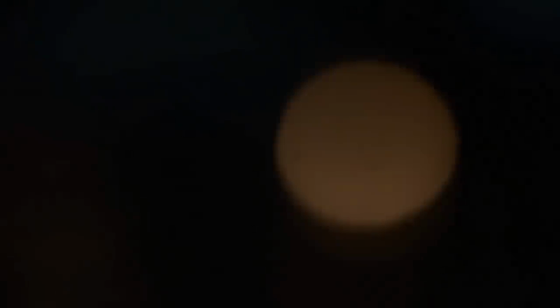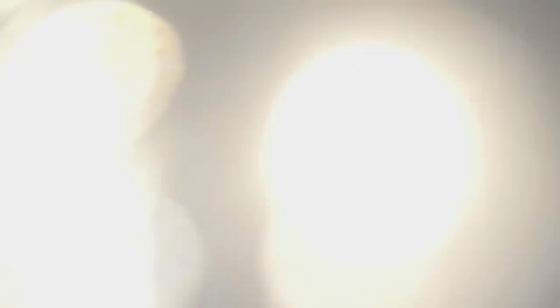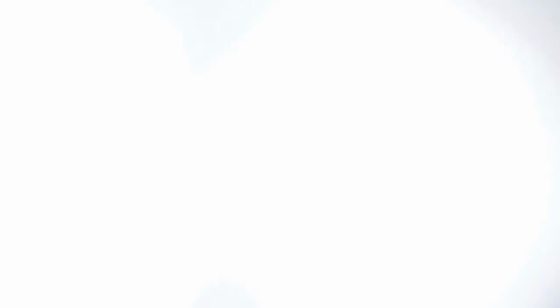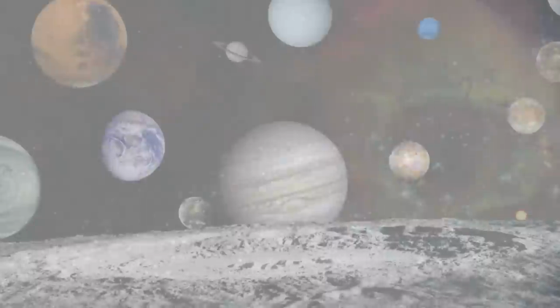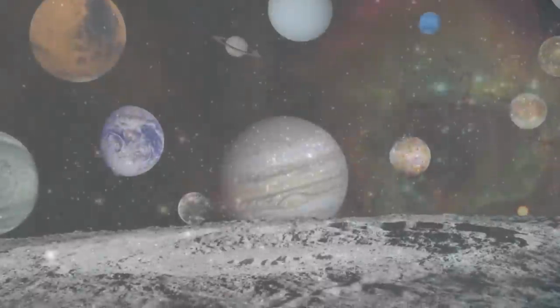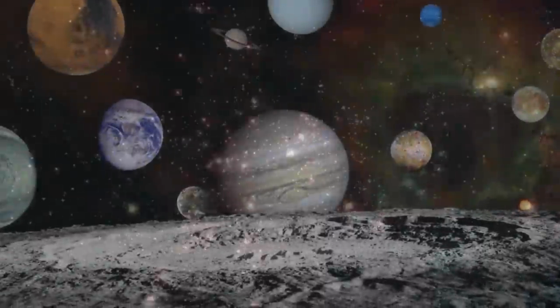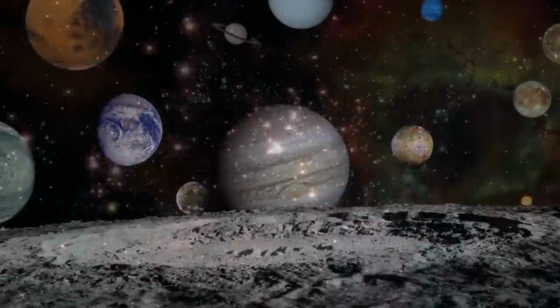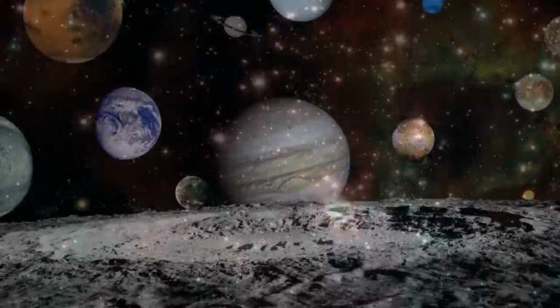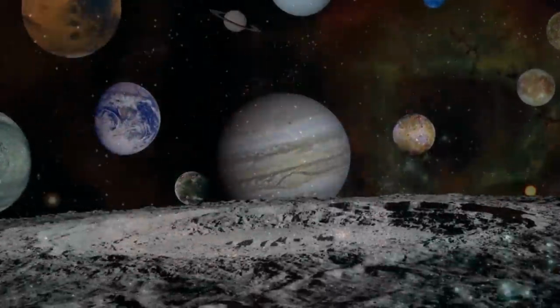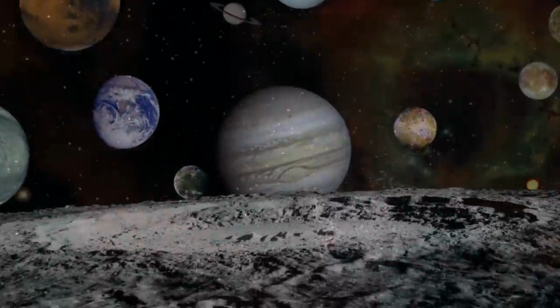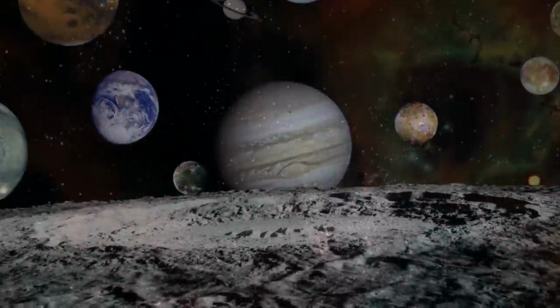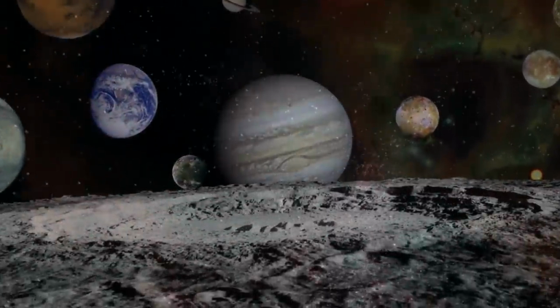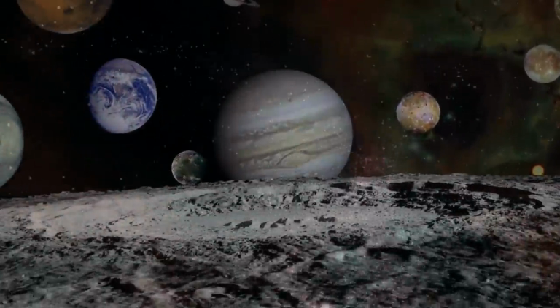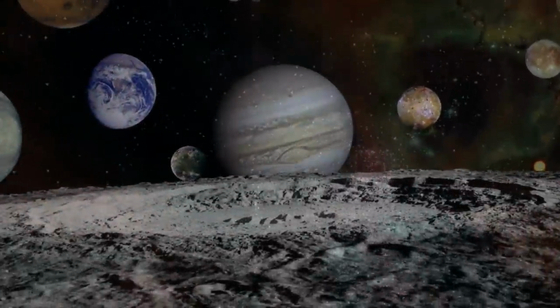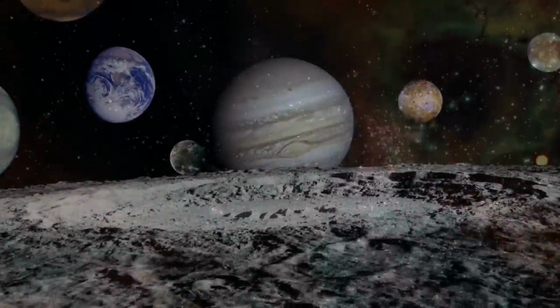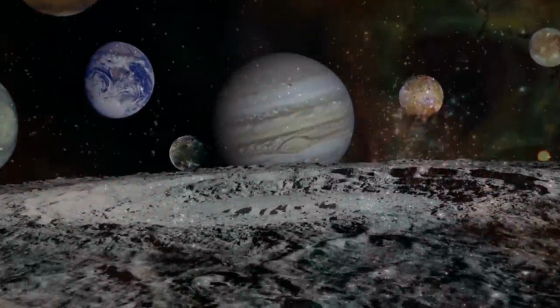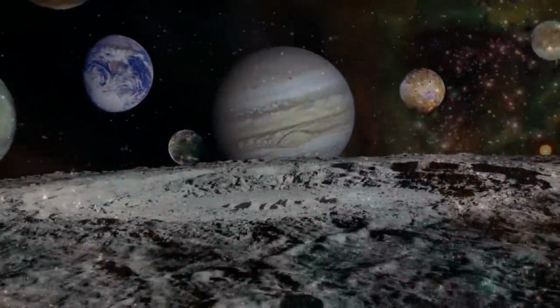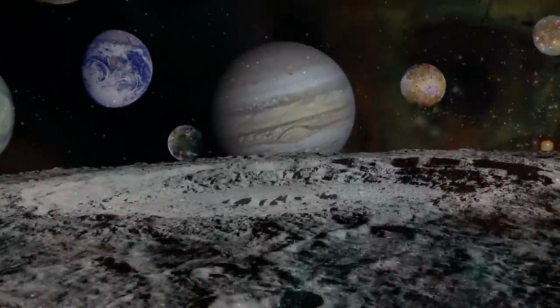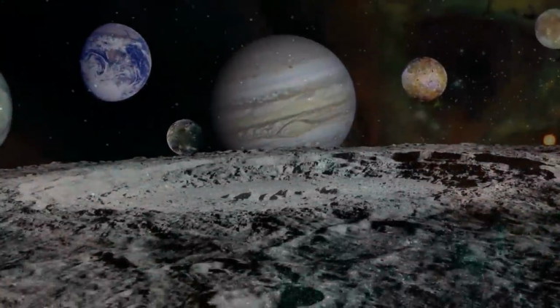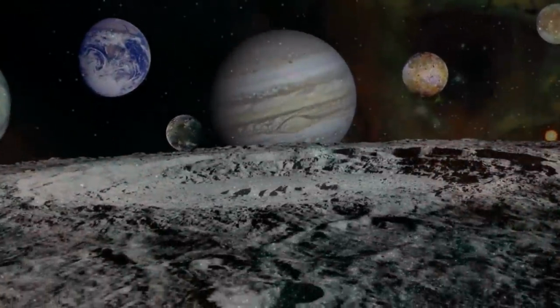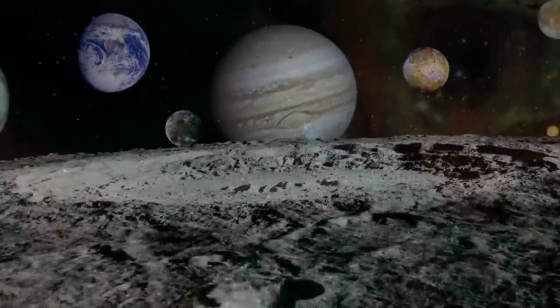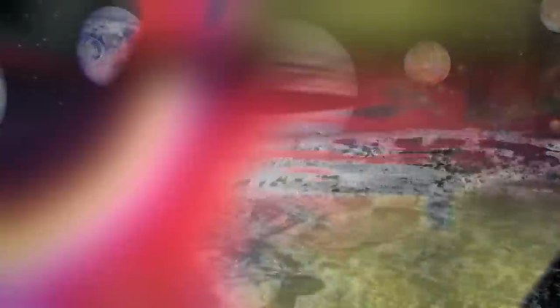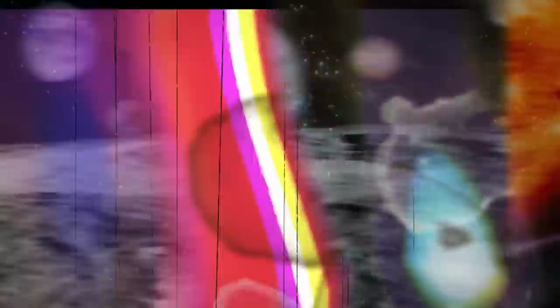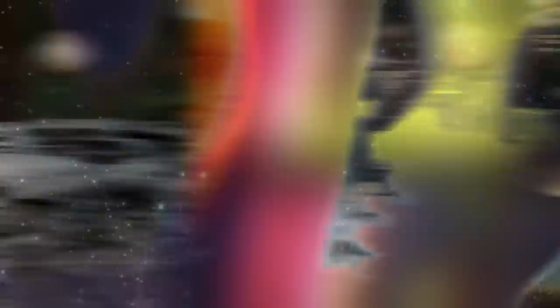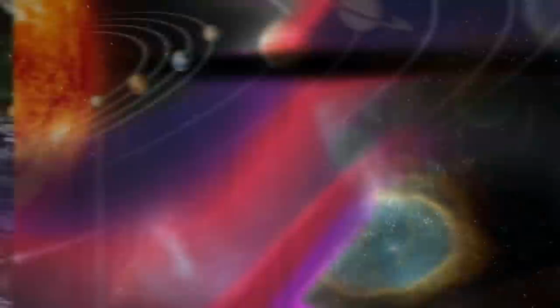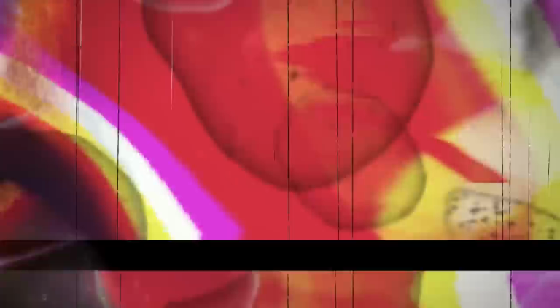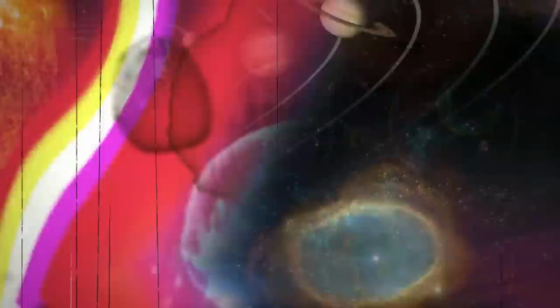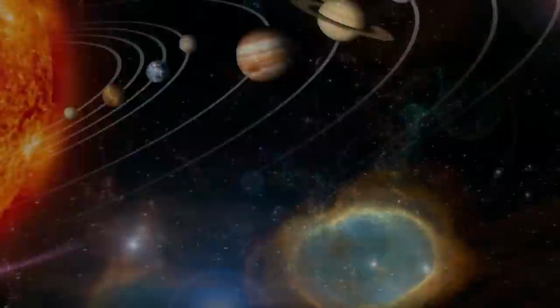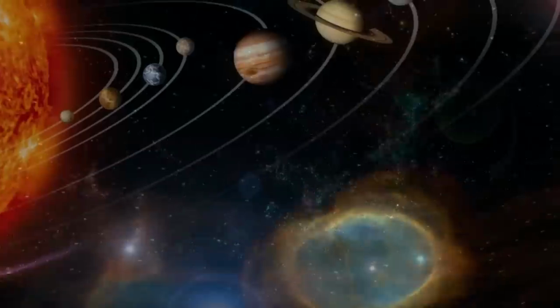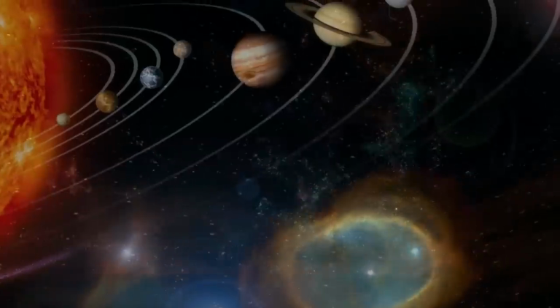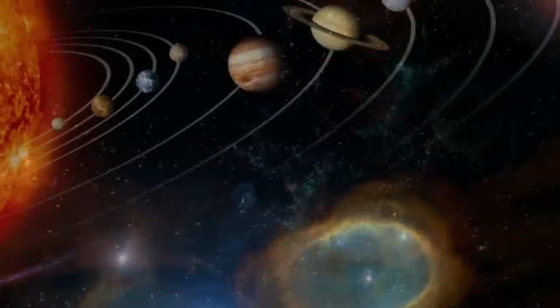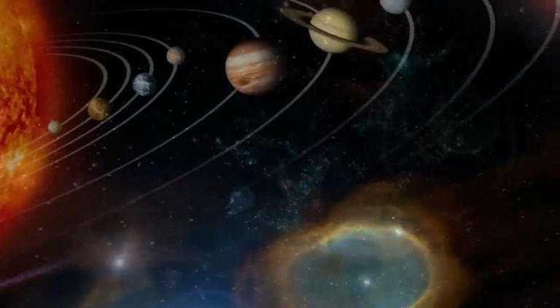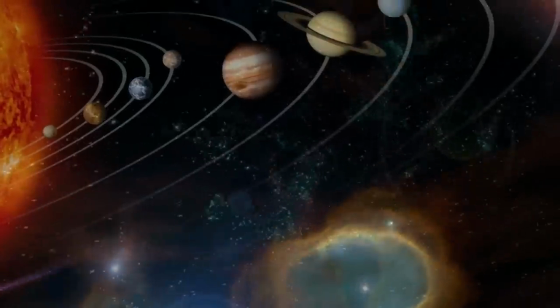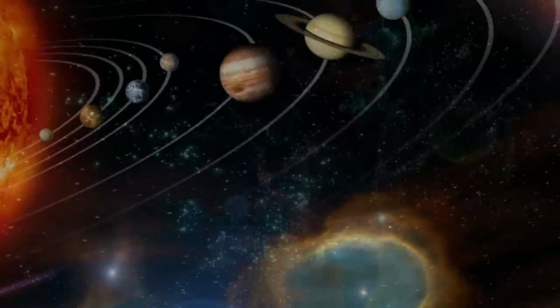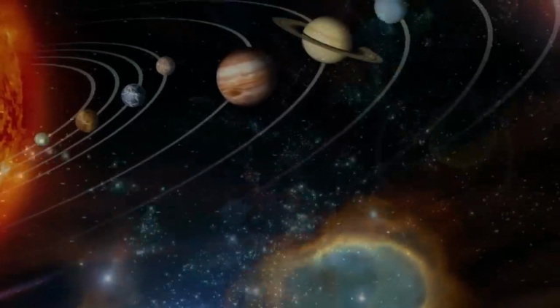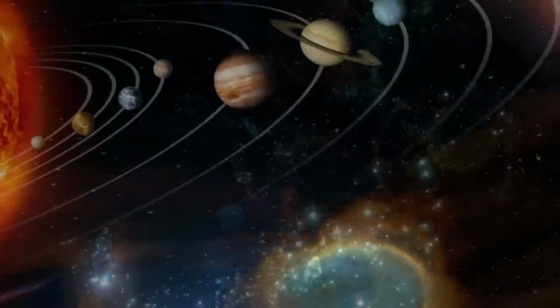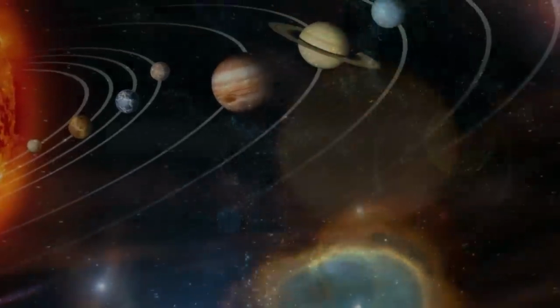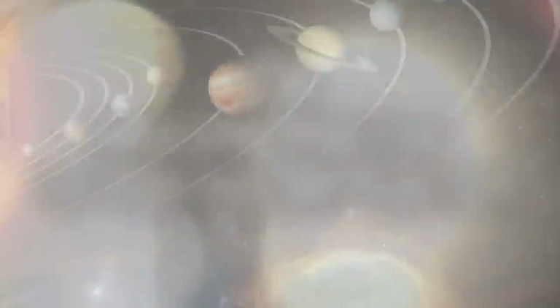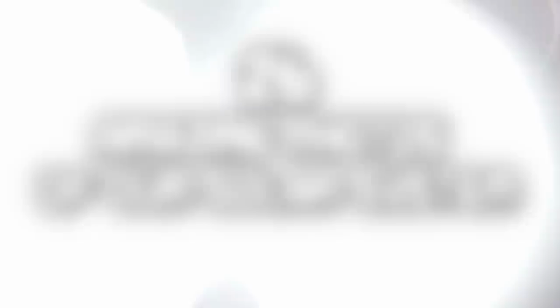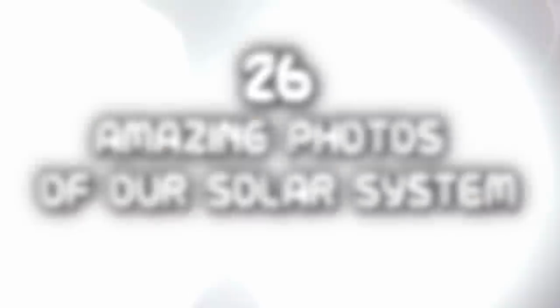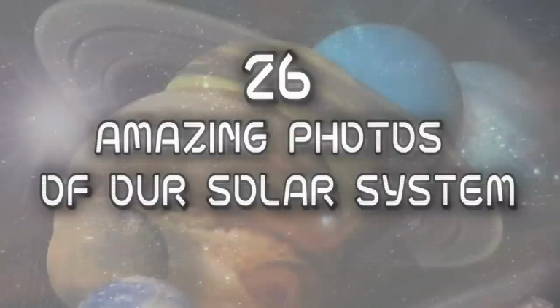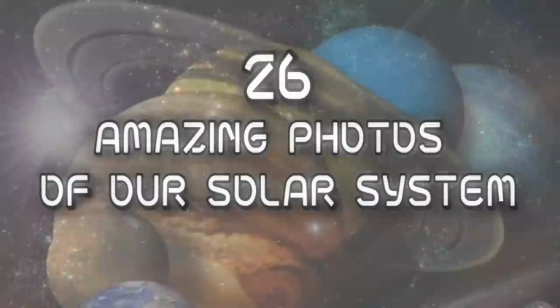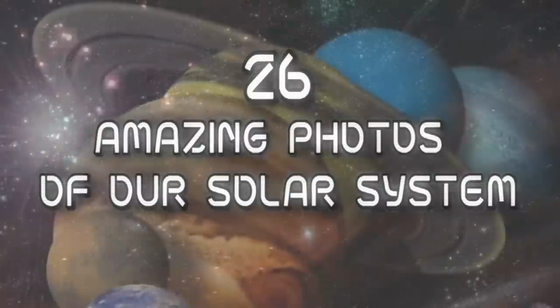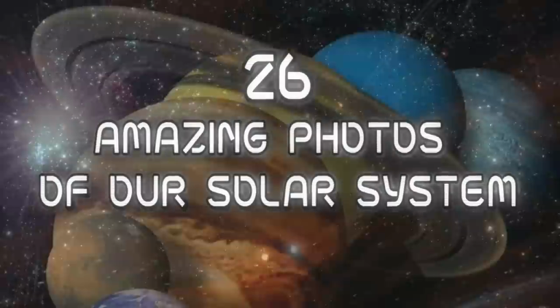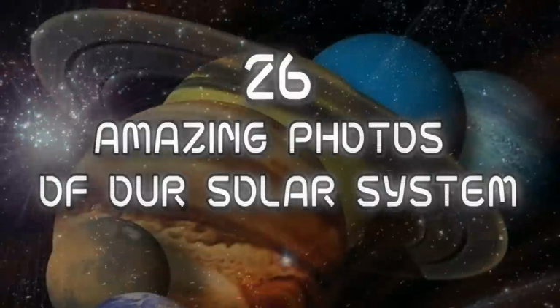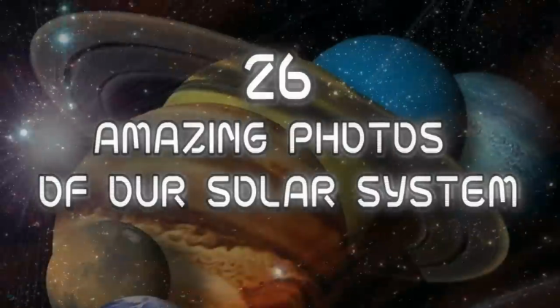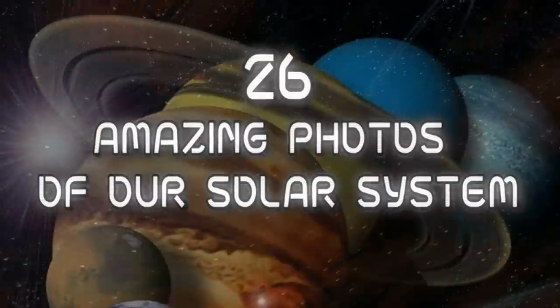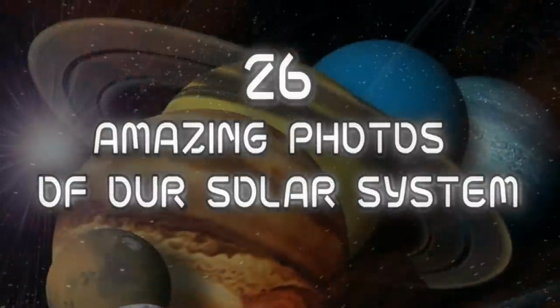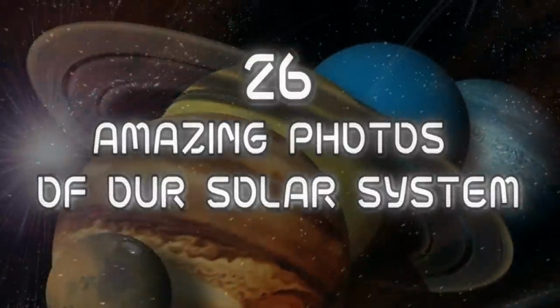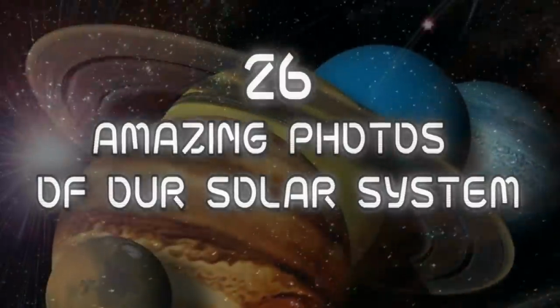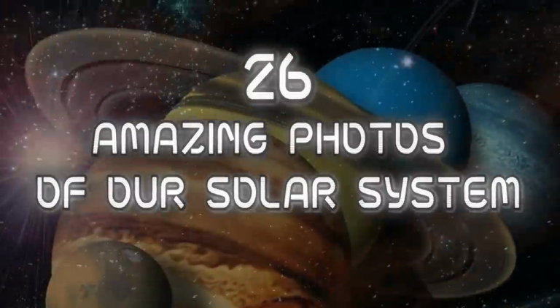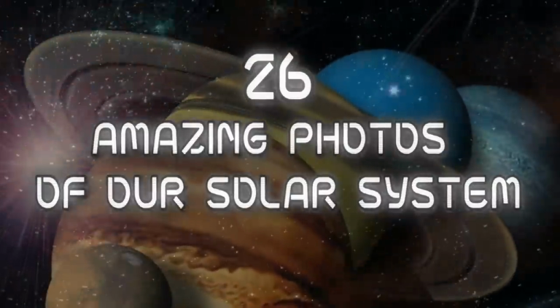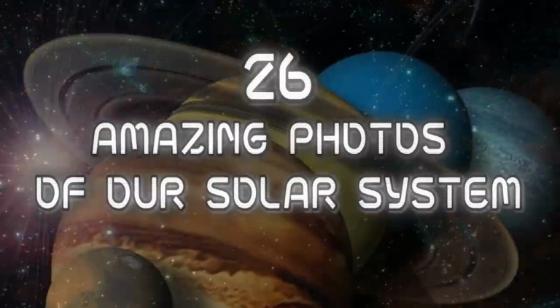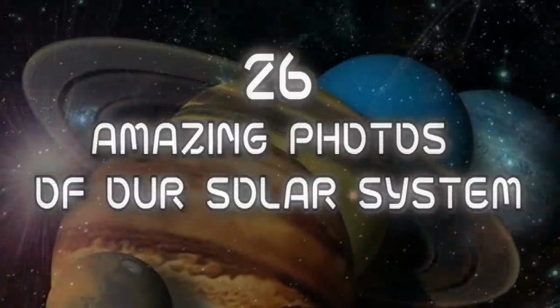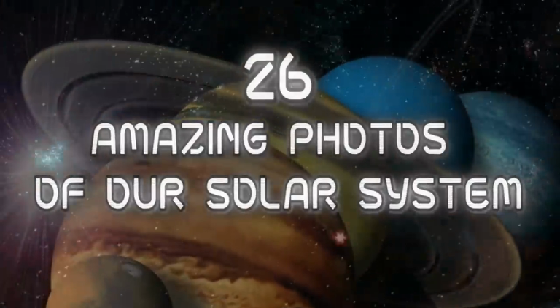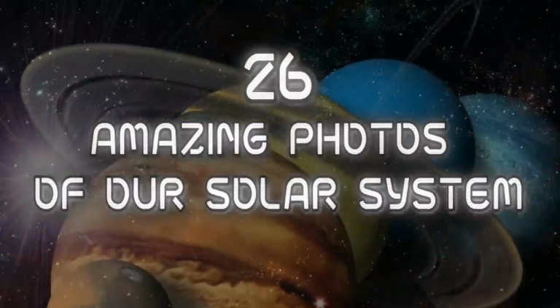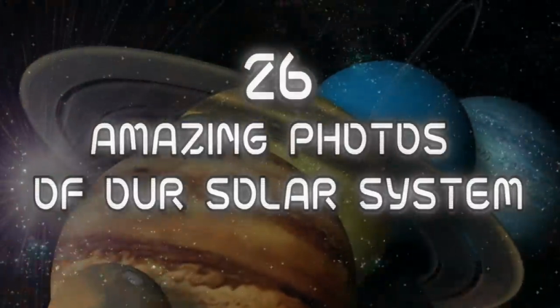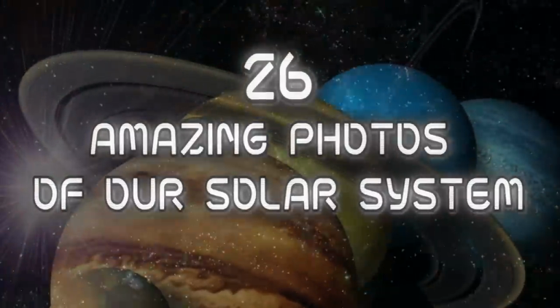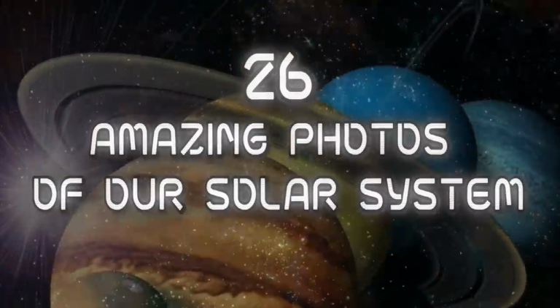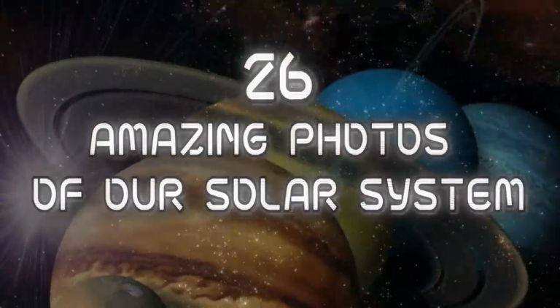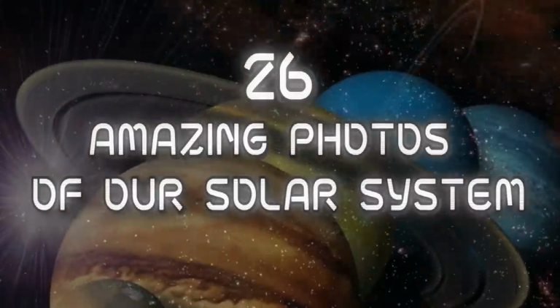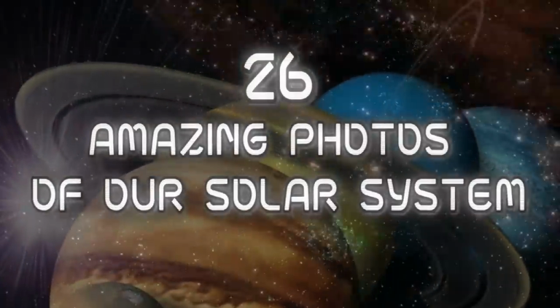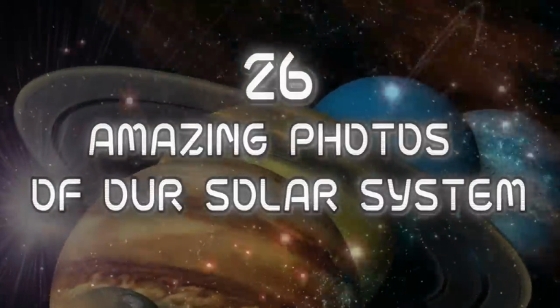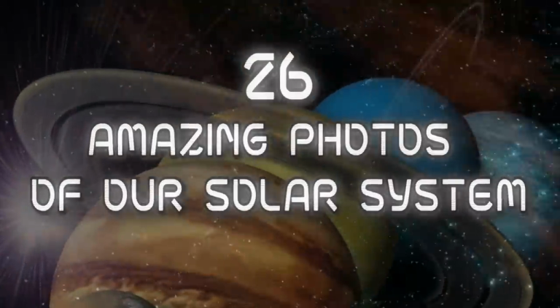From the surface of Venus to the rings of Saturn, here are 26 amazing photos of our solar system.